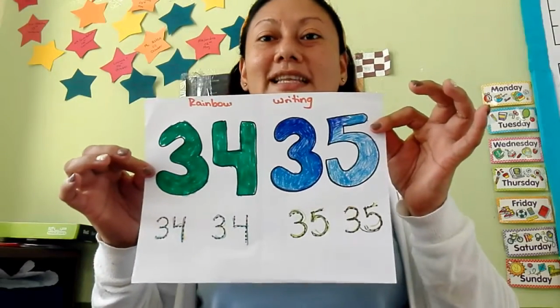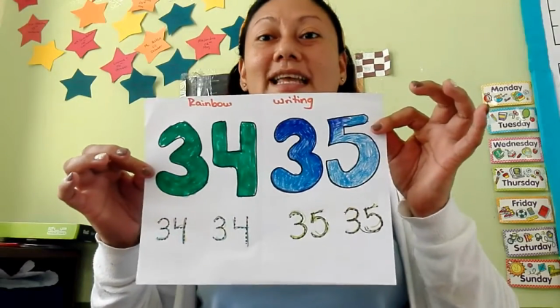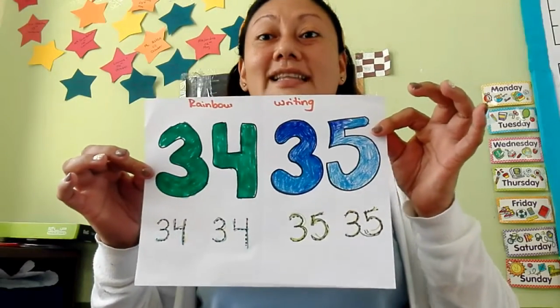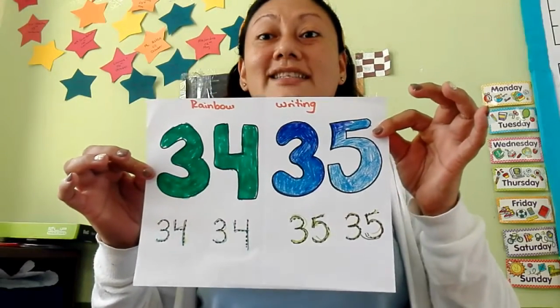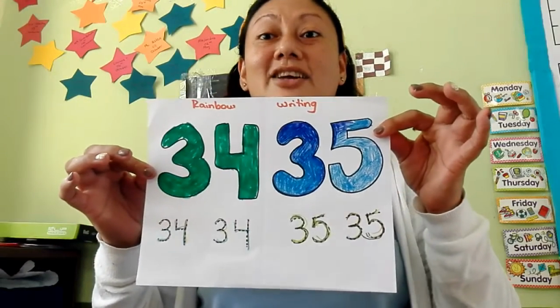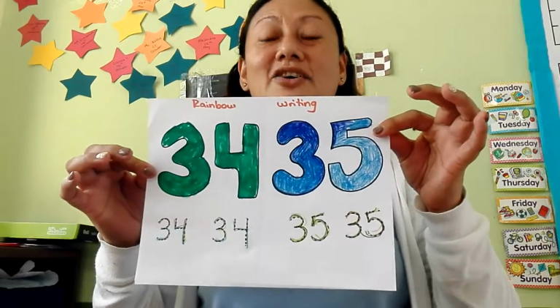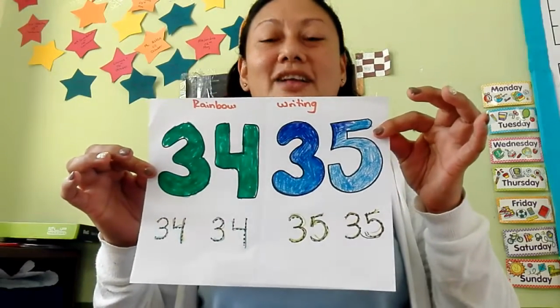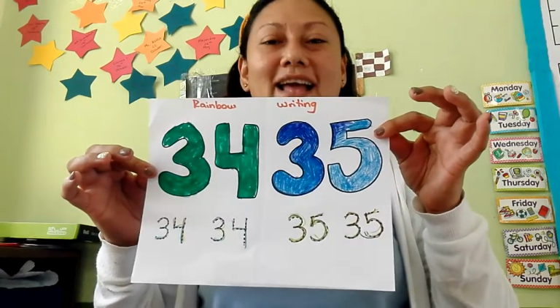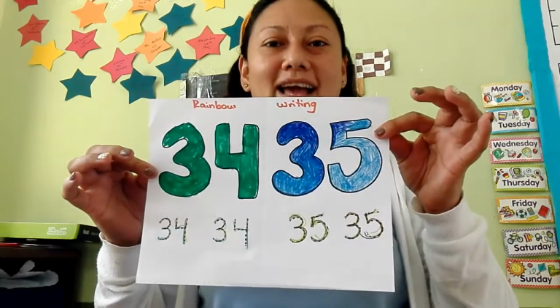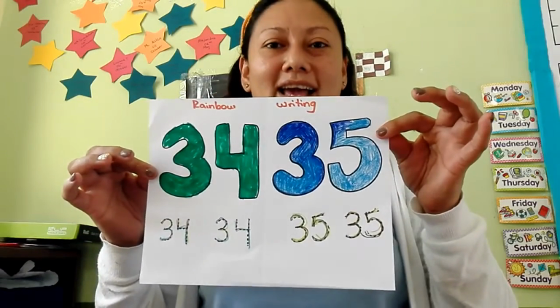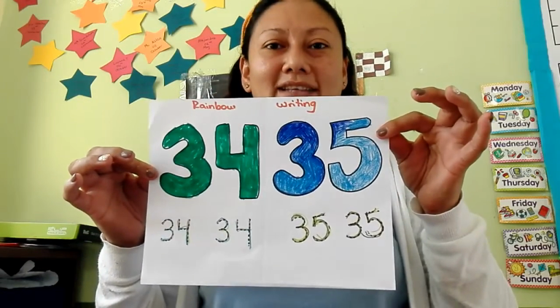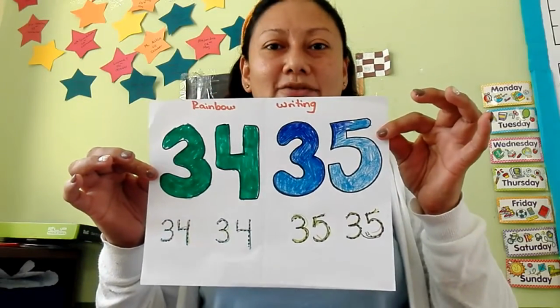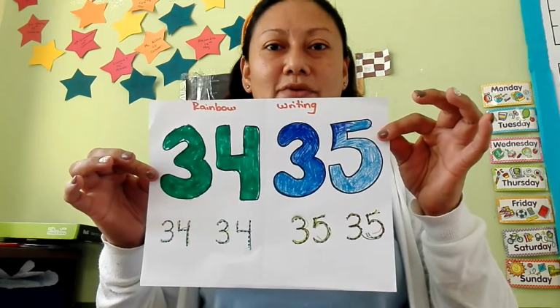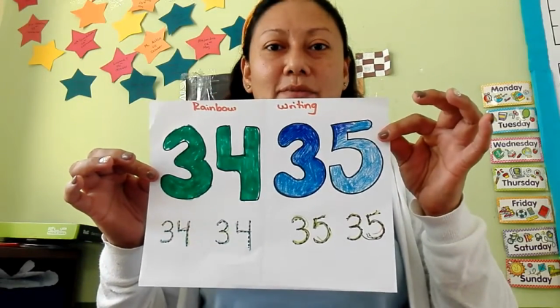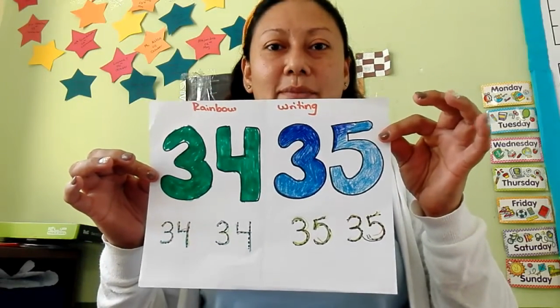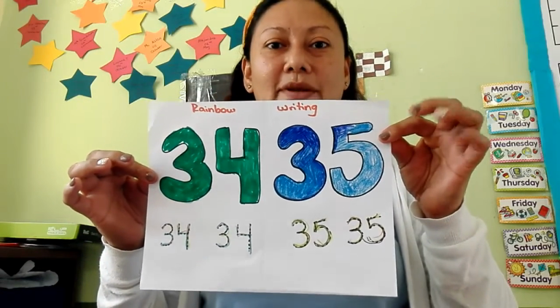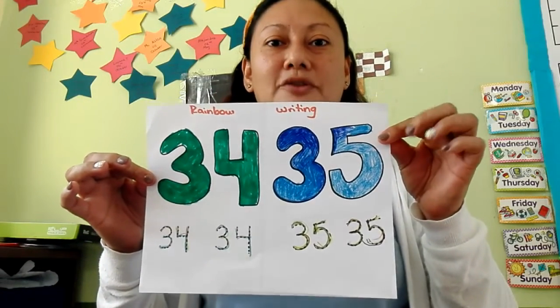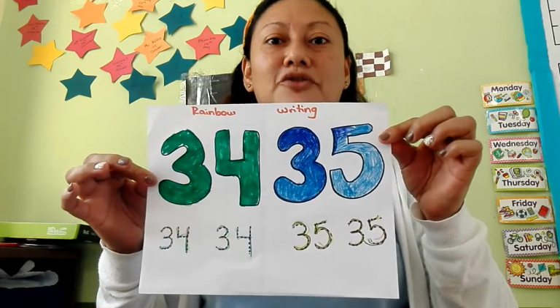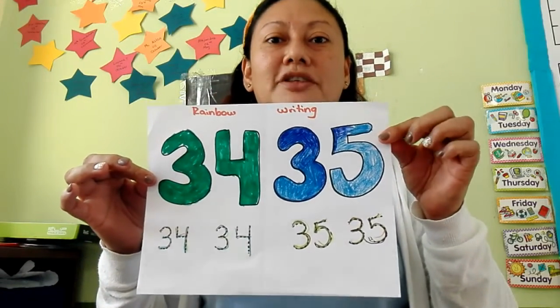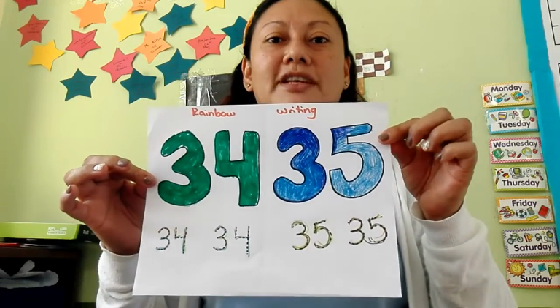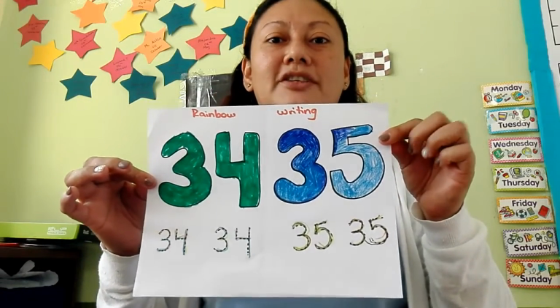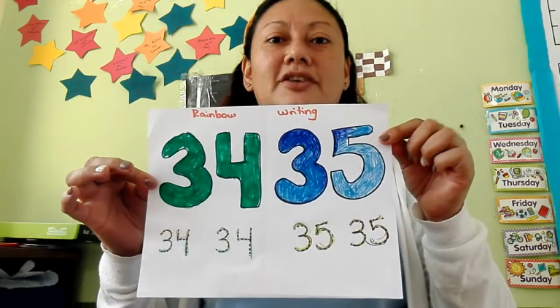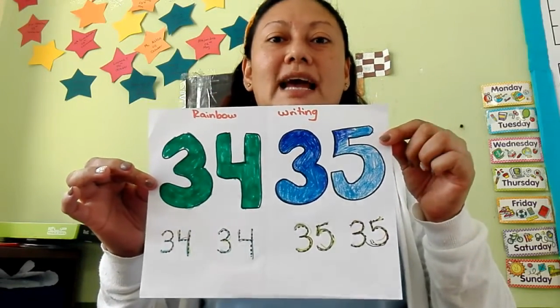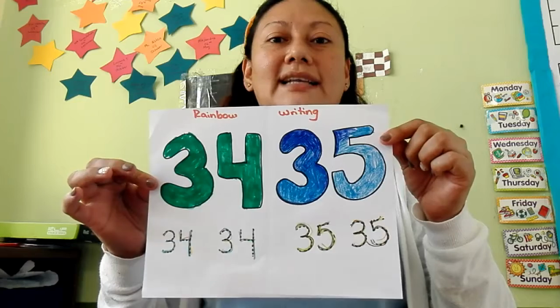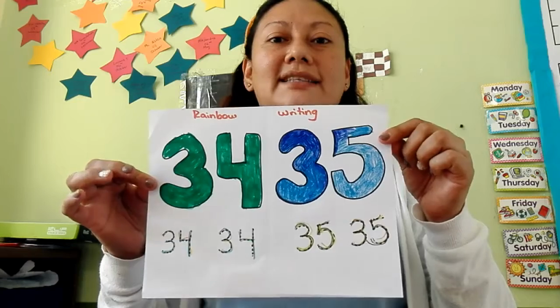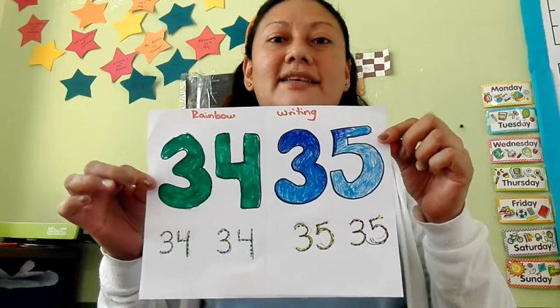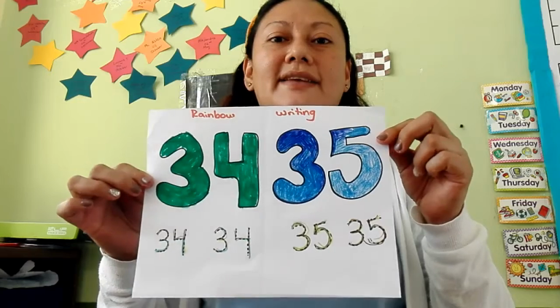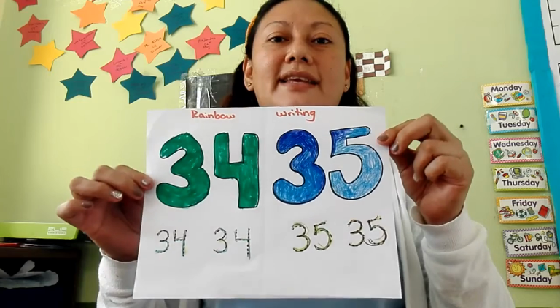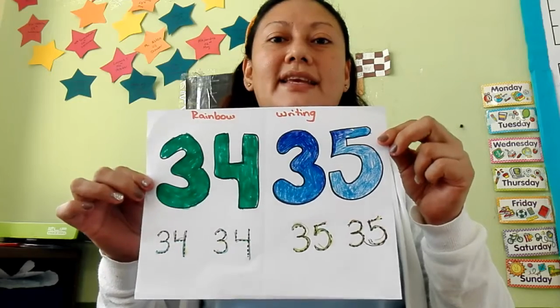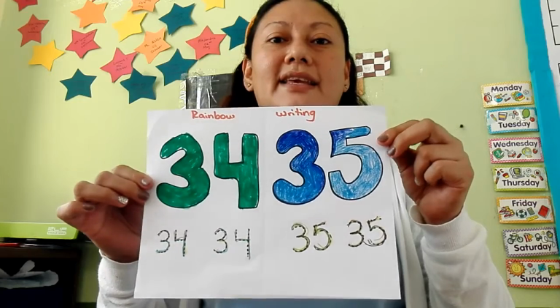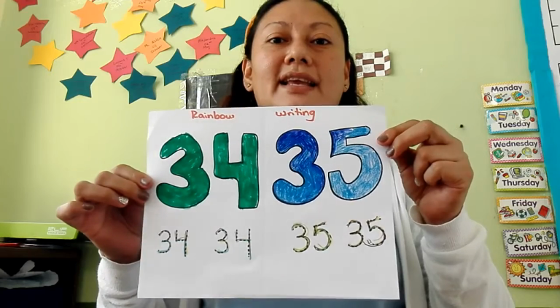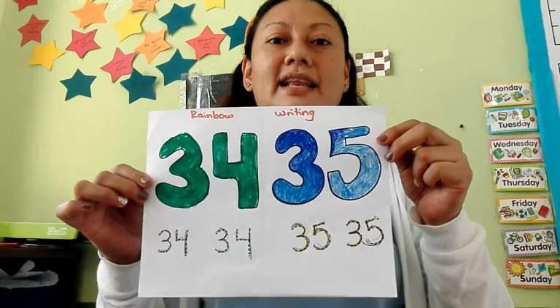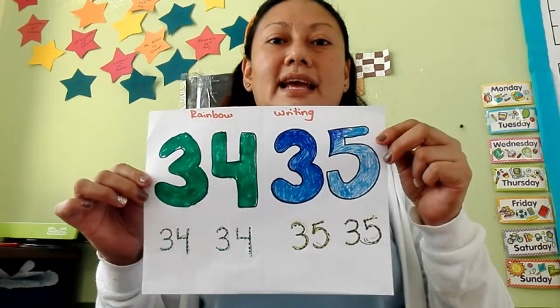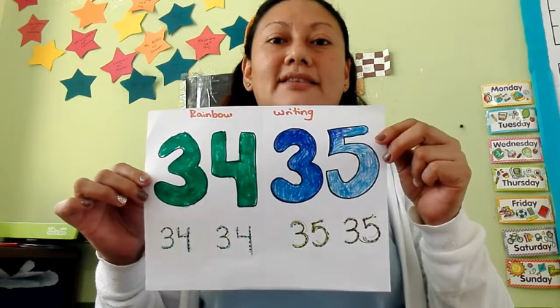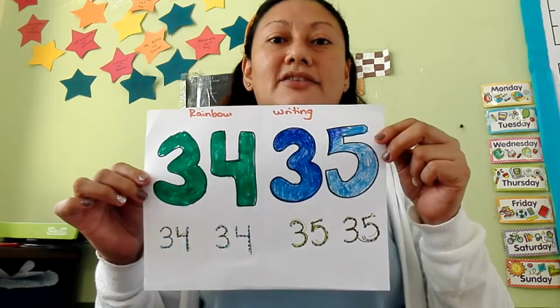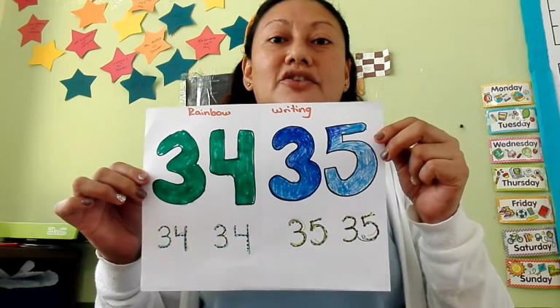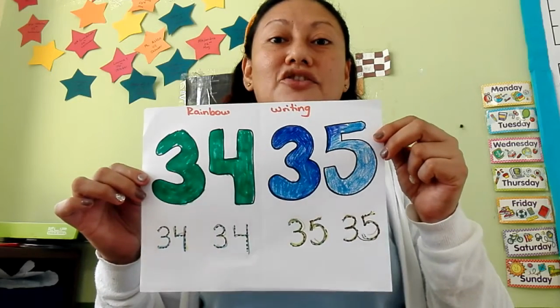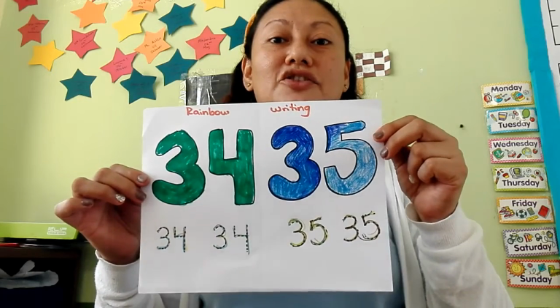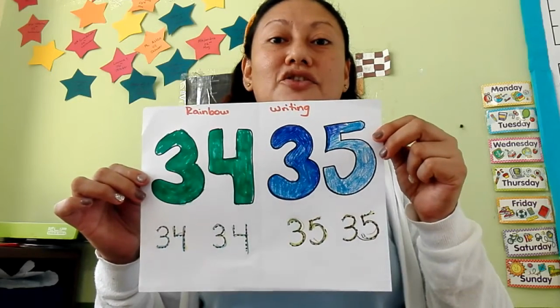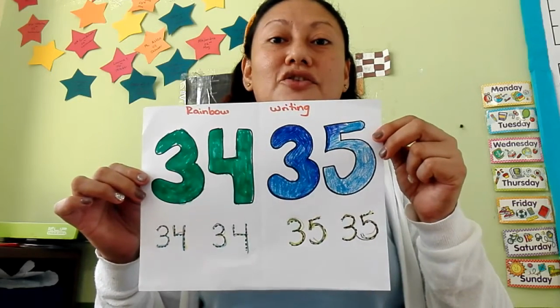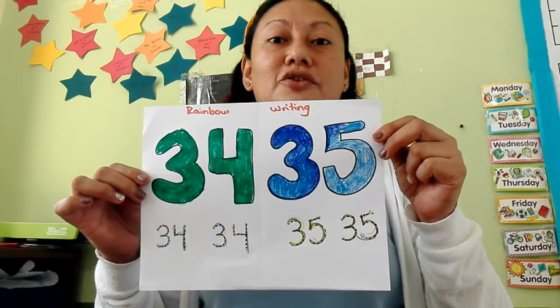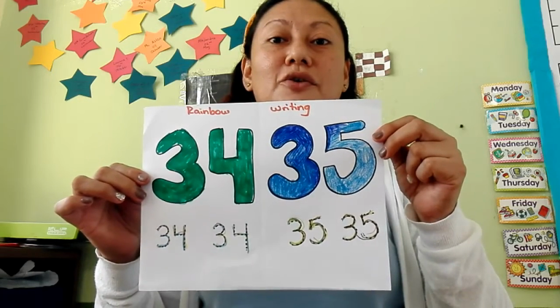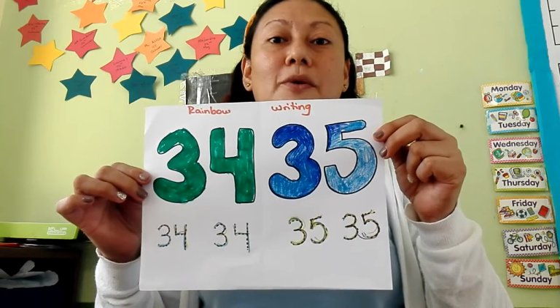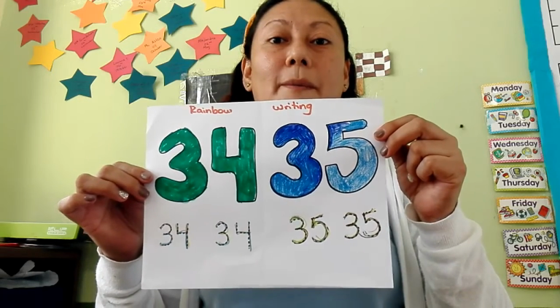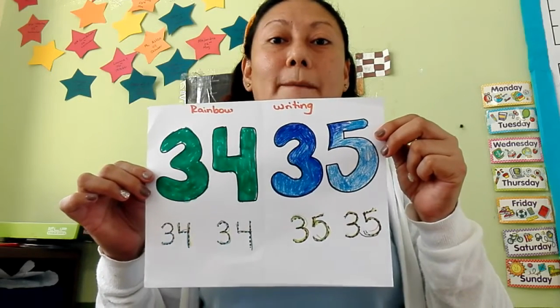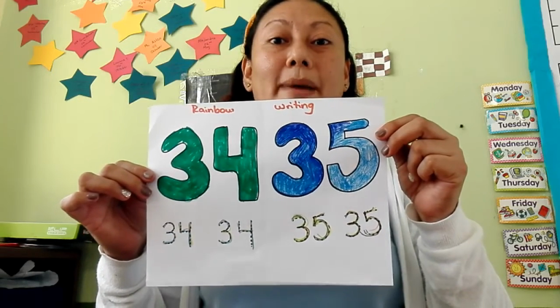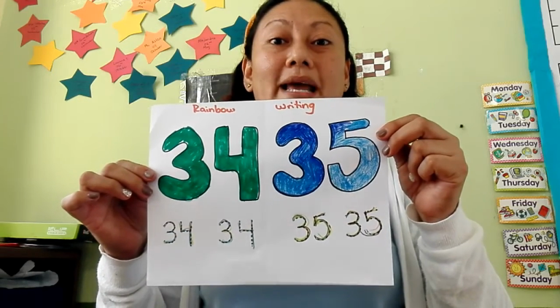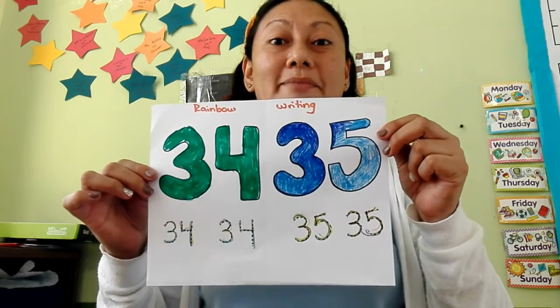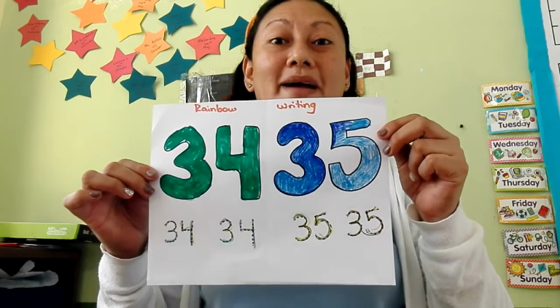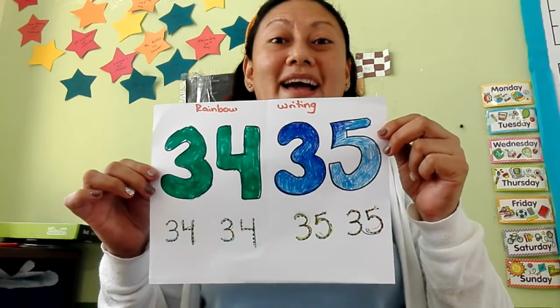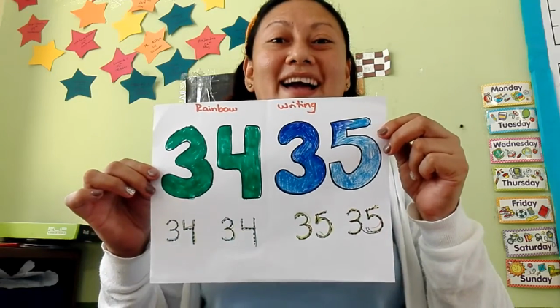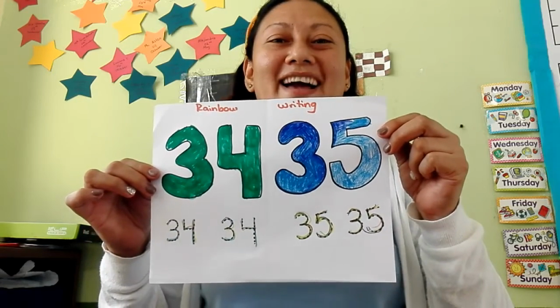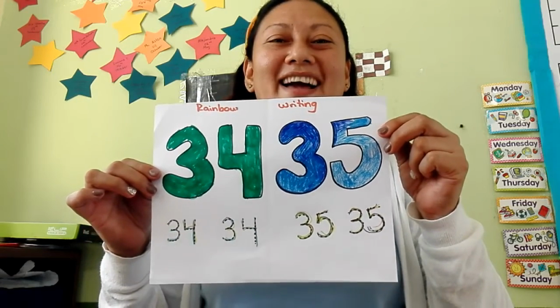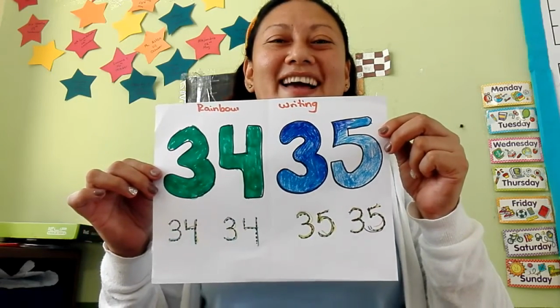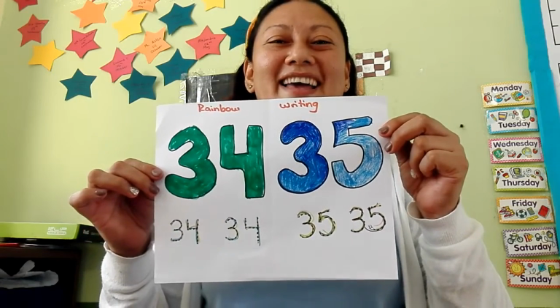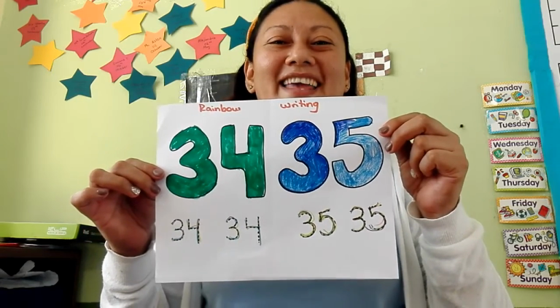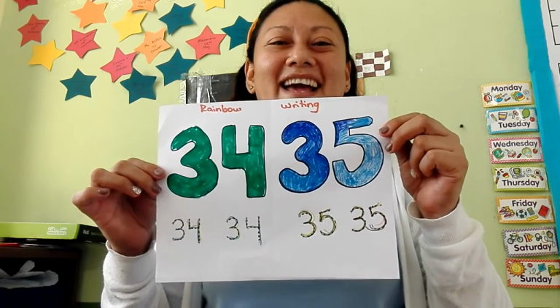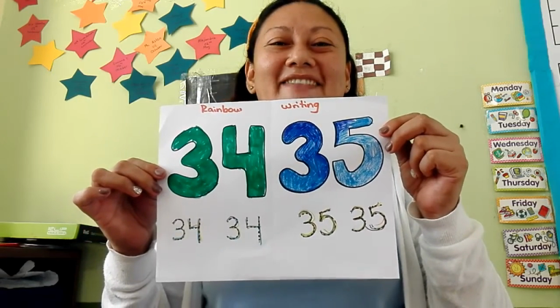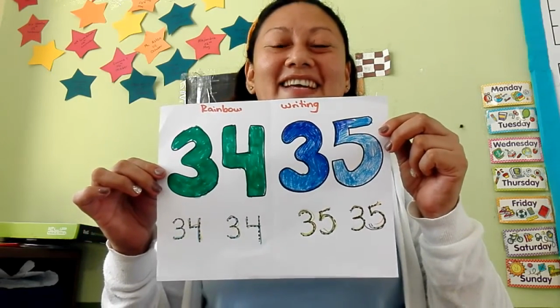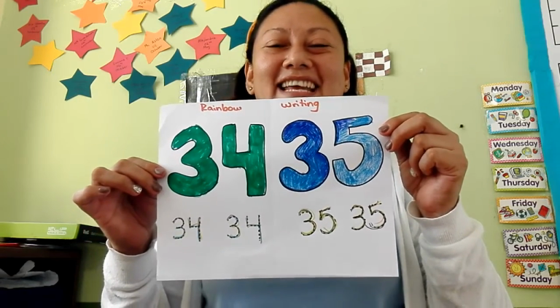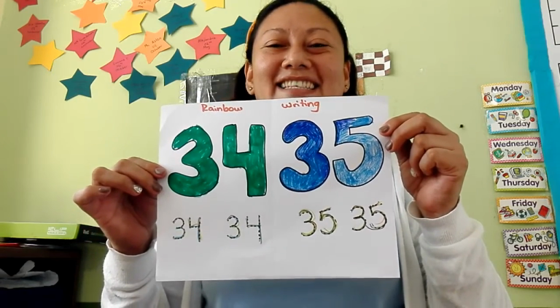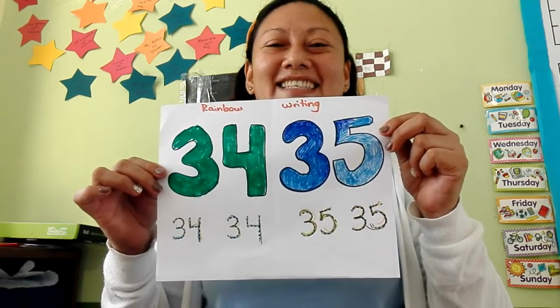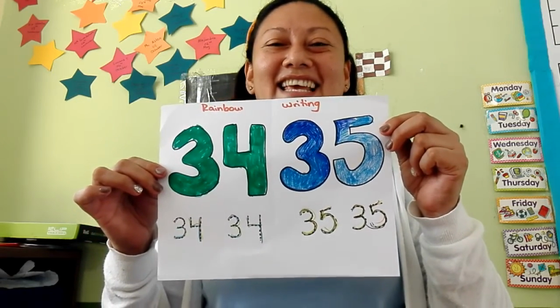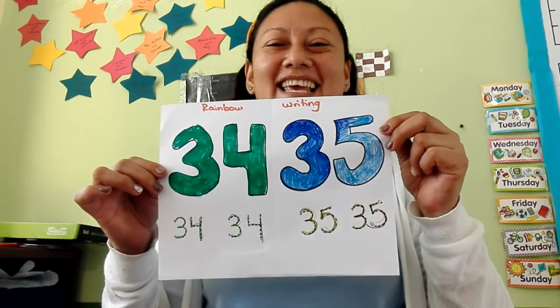It's done, guys. Remember to share your activity in ClassDojo. Bye-bye. Have a nice day.